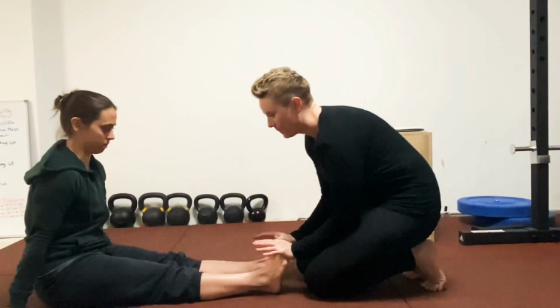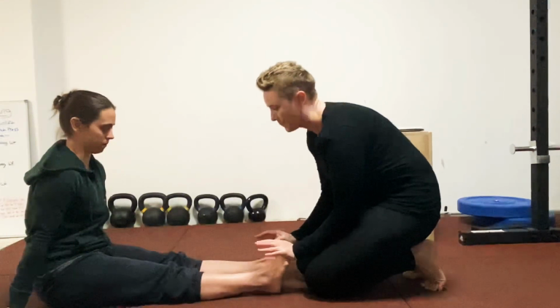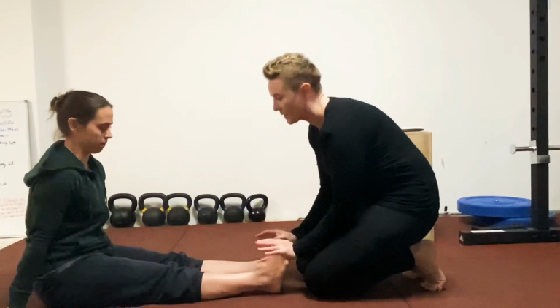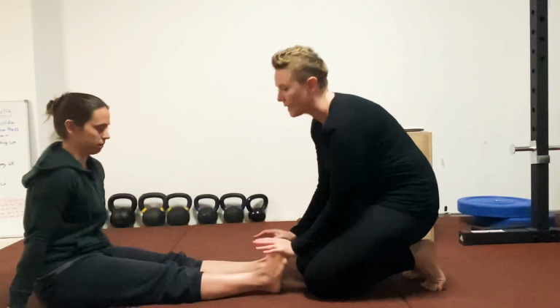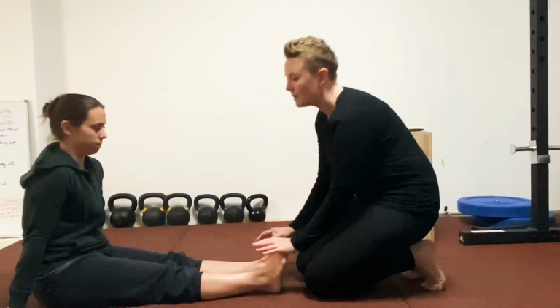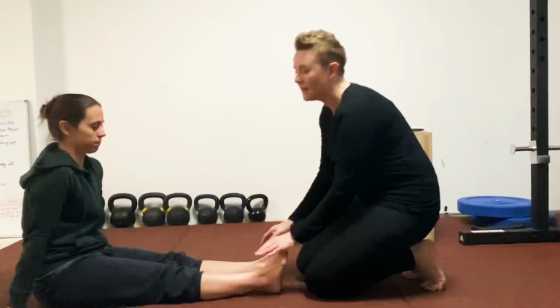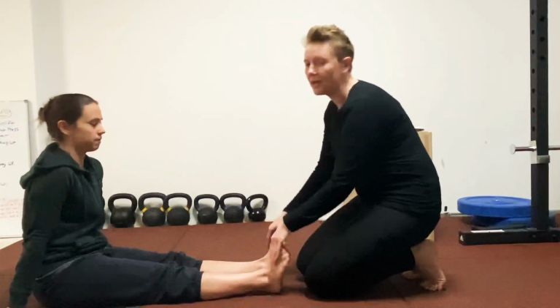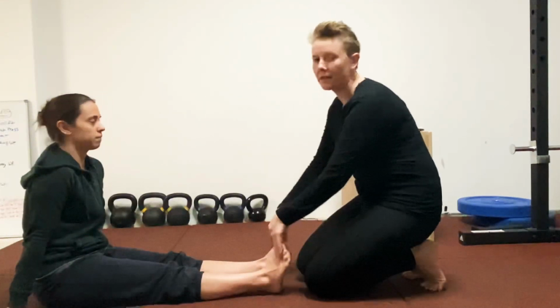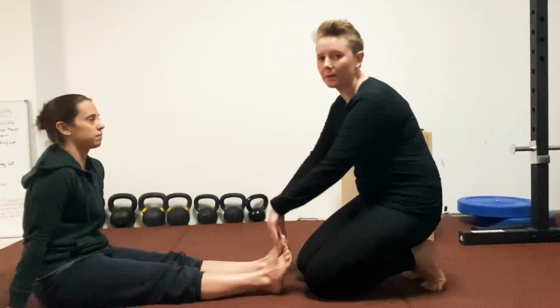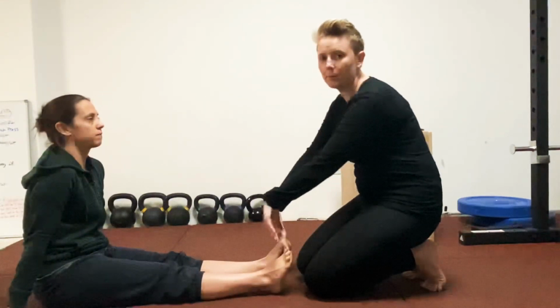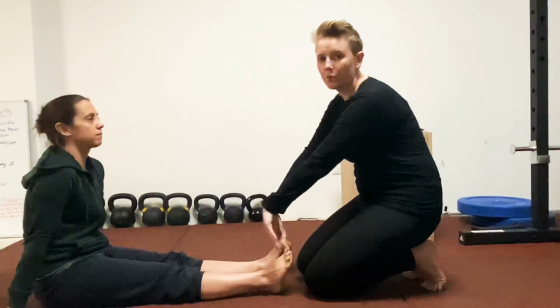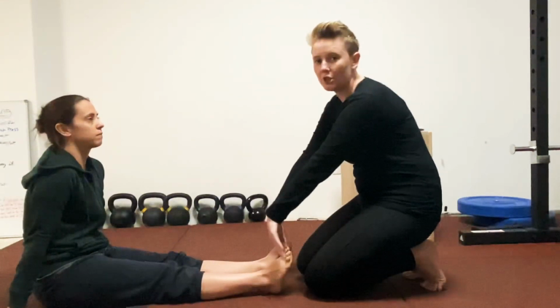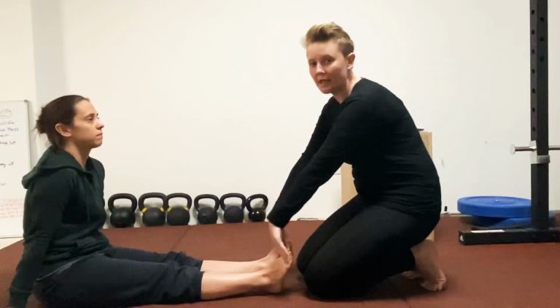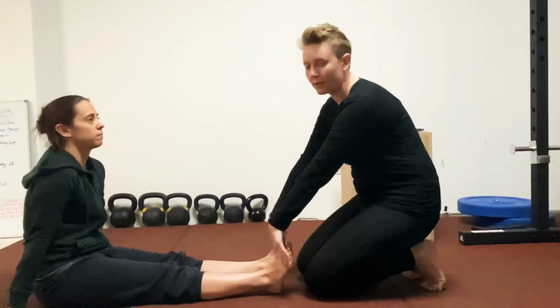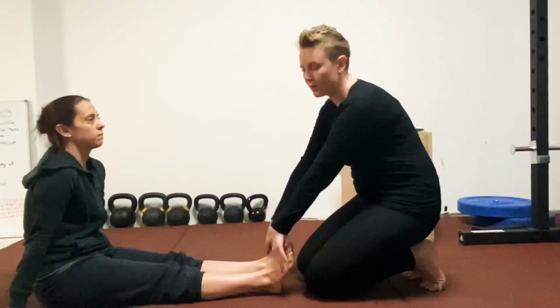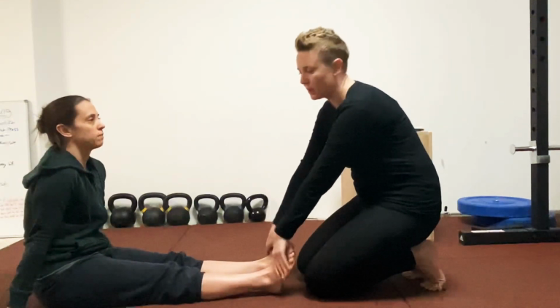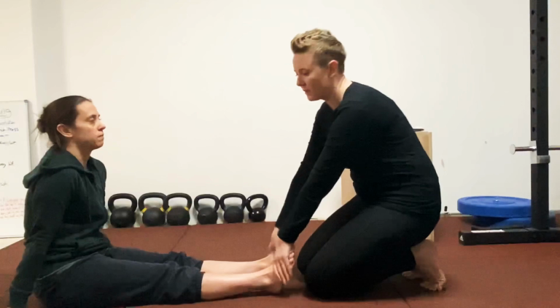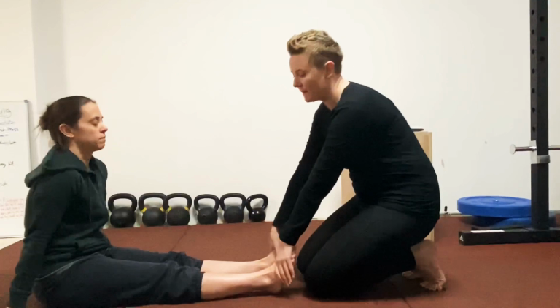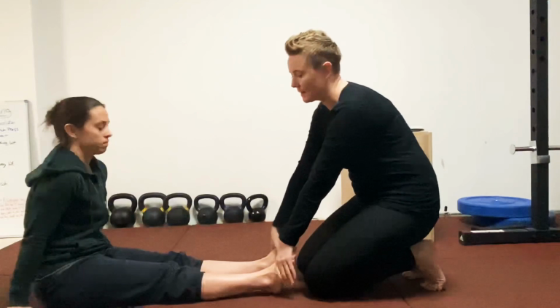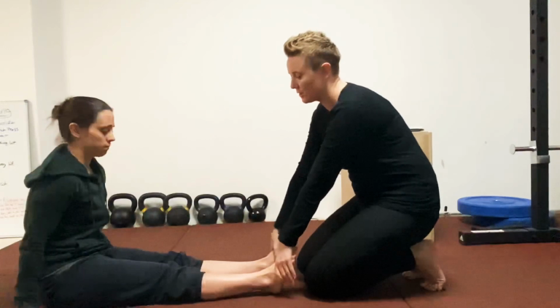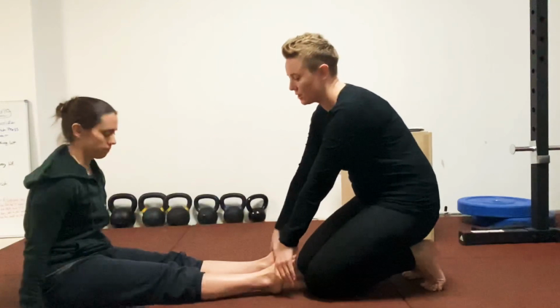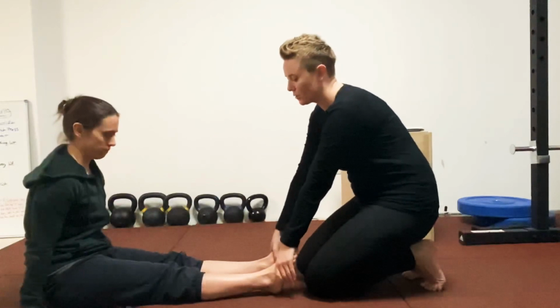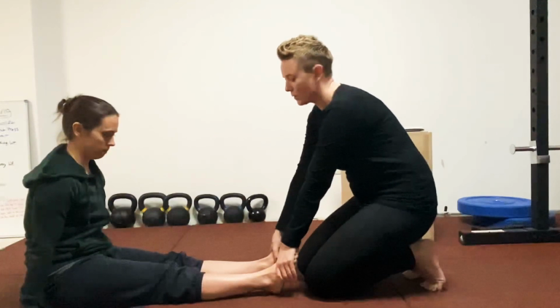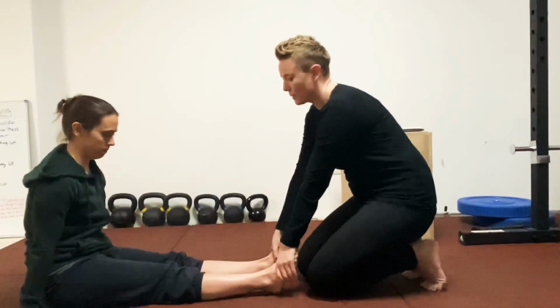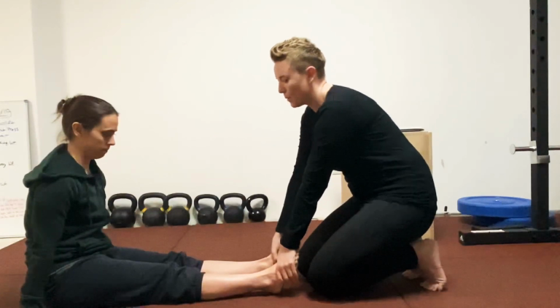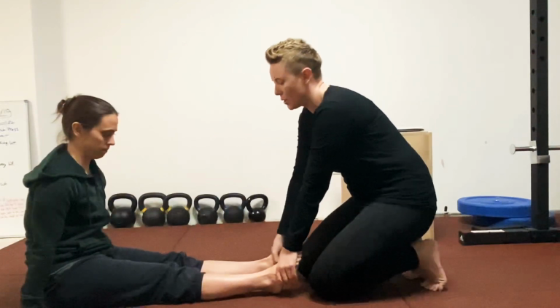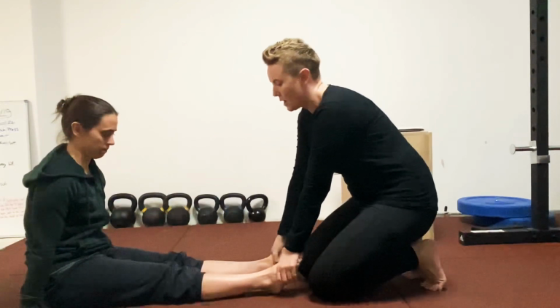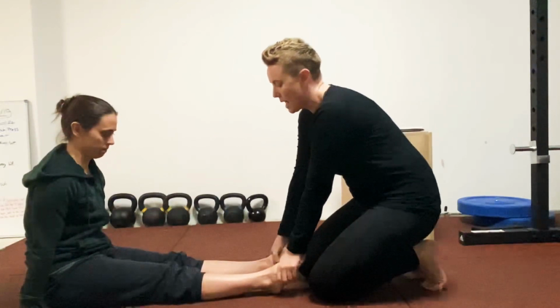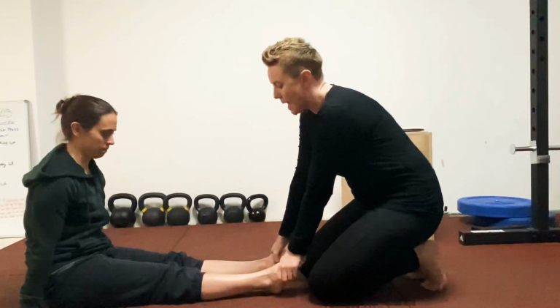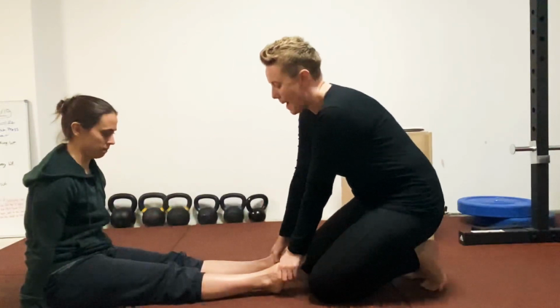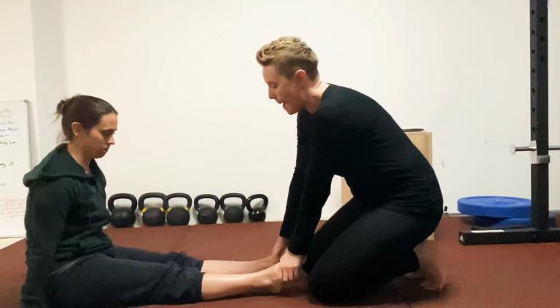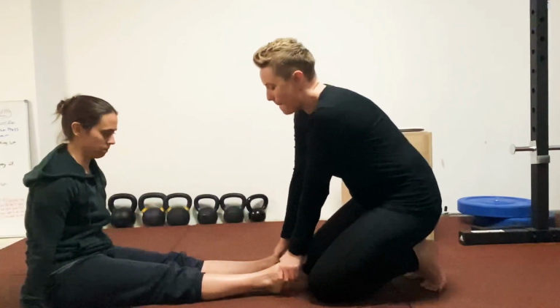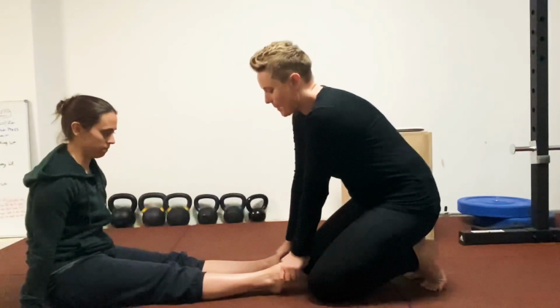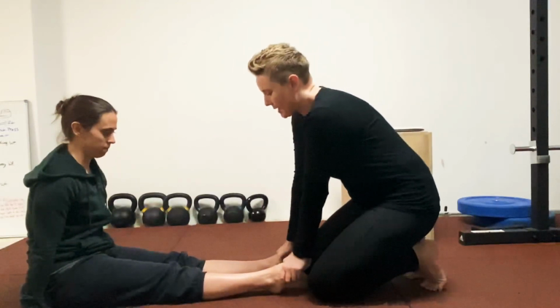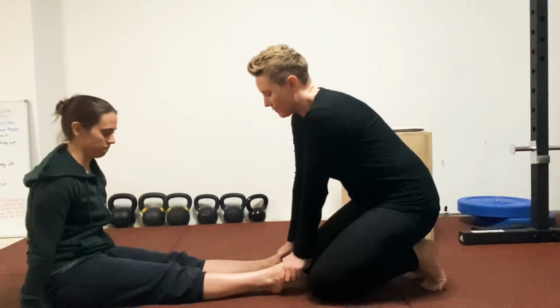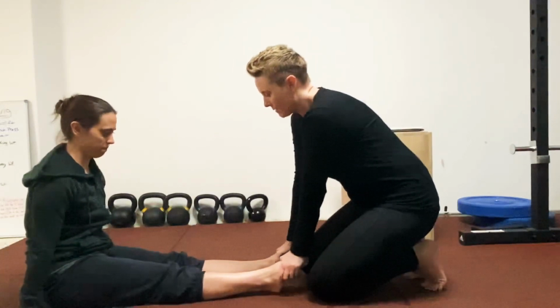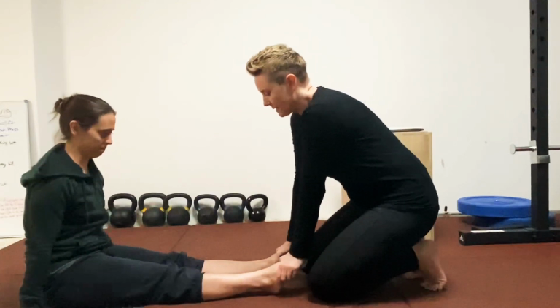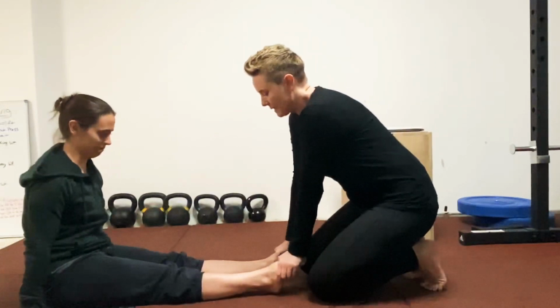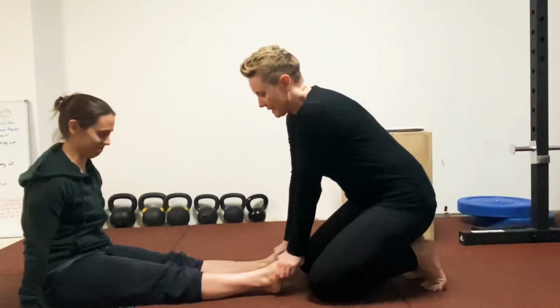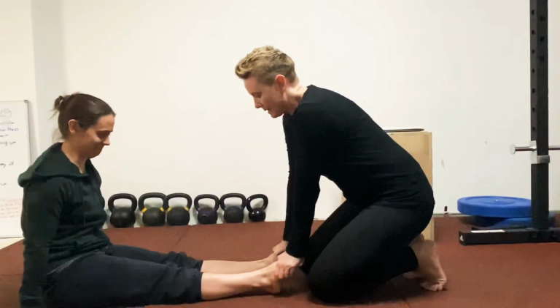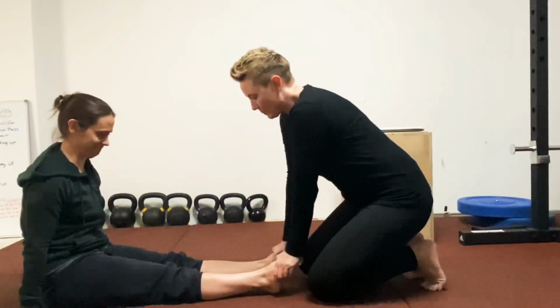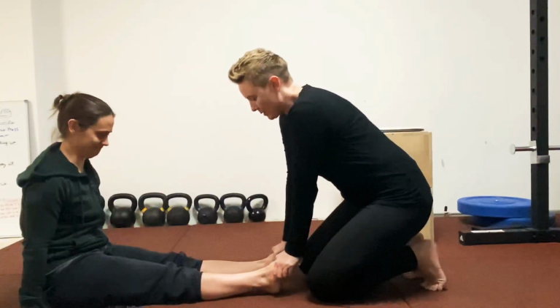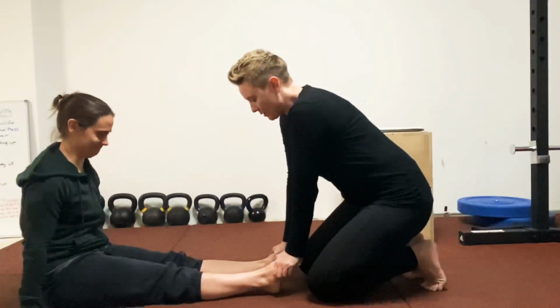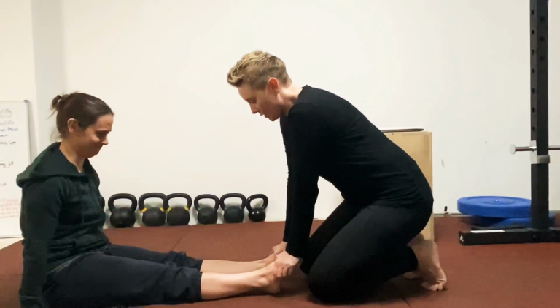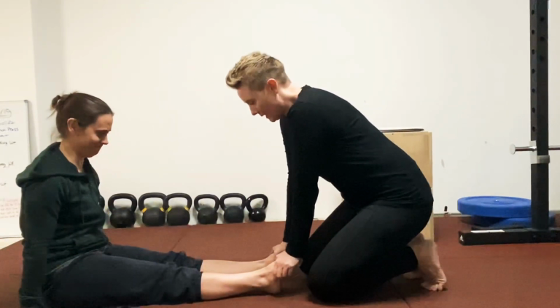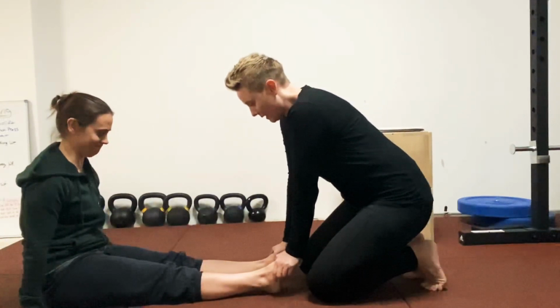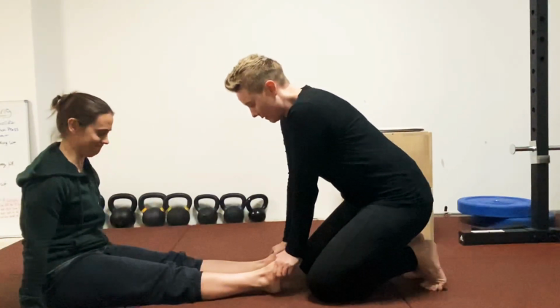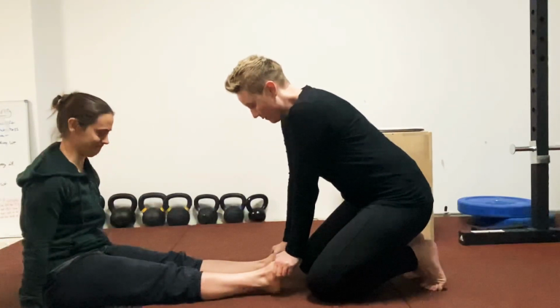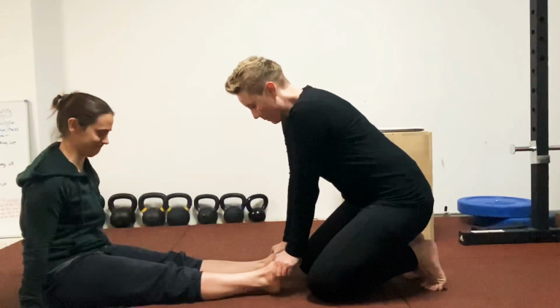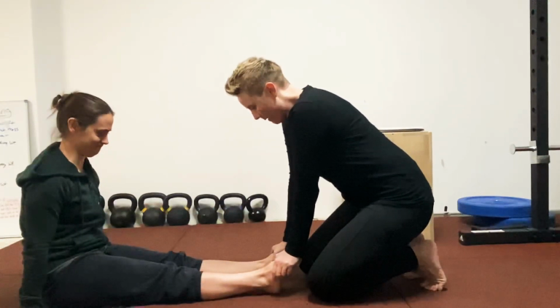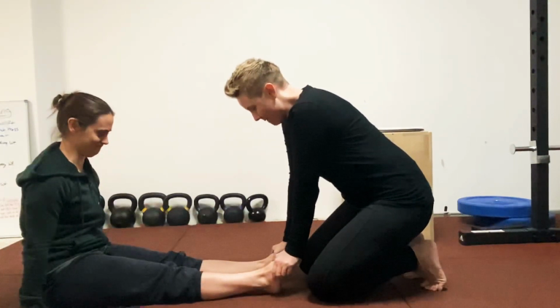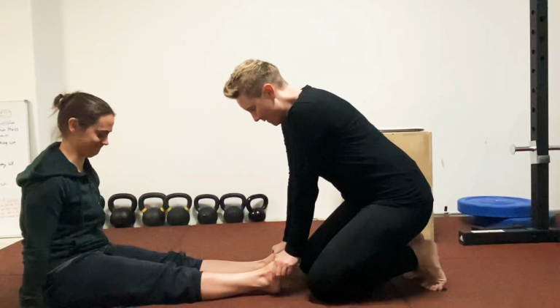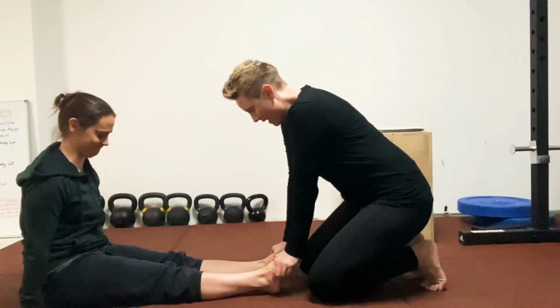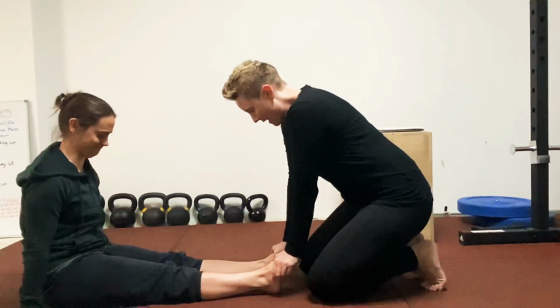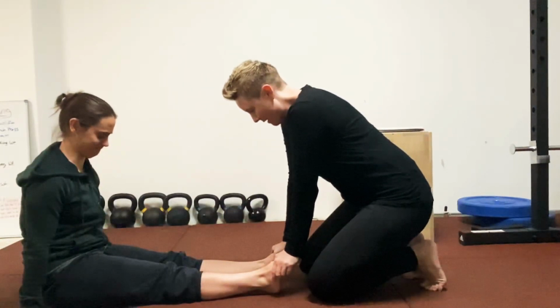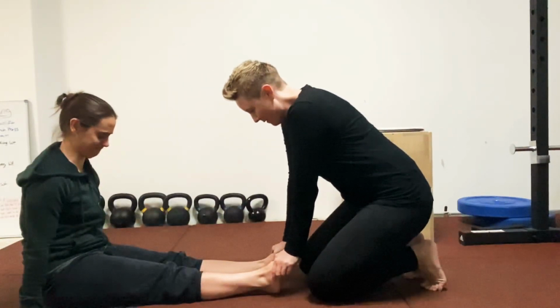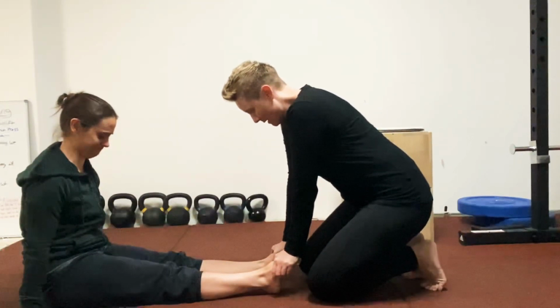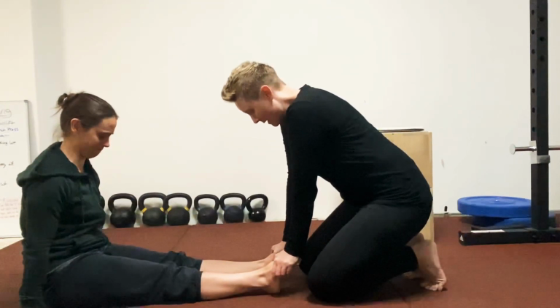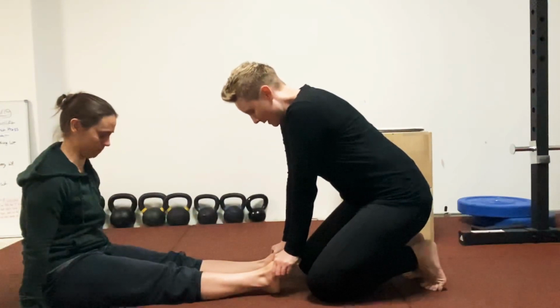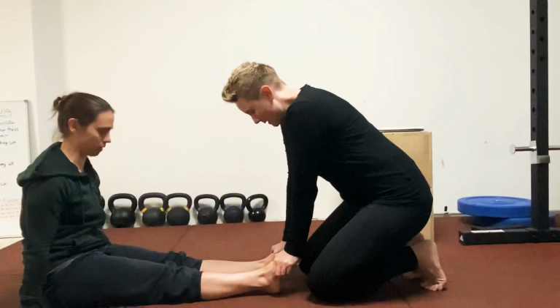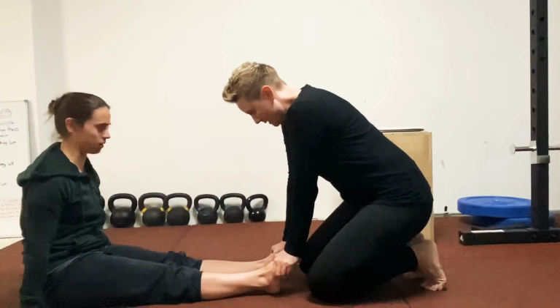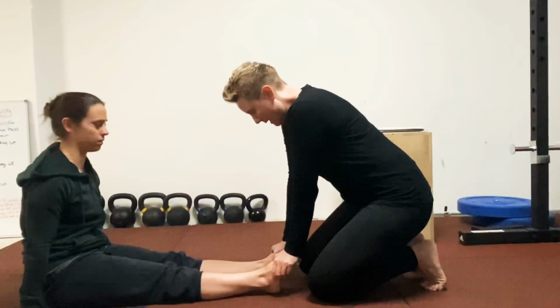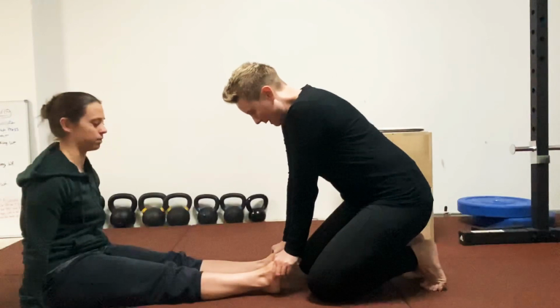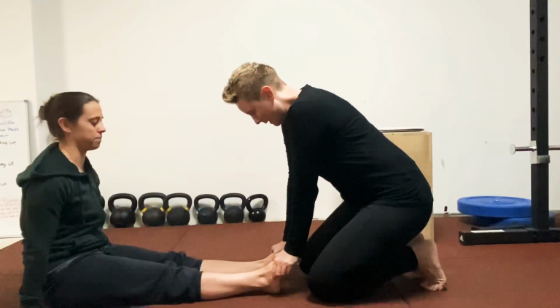Okay, and then I'm going to push down on her feet and she's going to pull up and resist as much as she can for about five seconds.